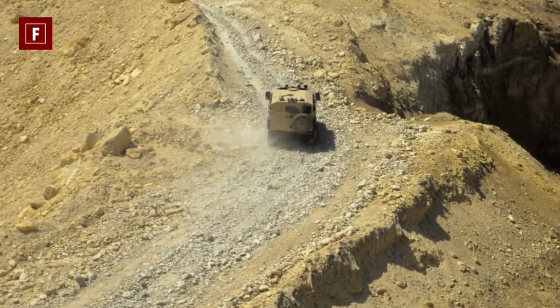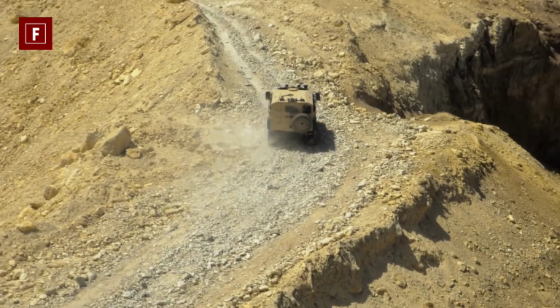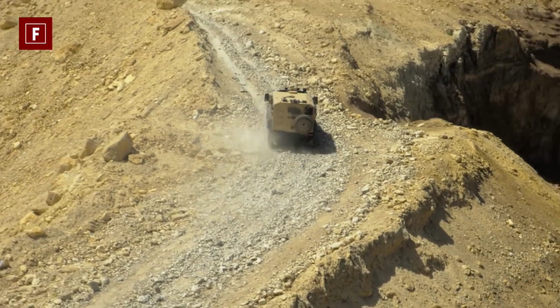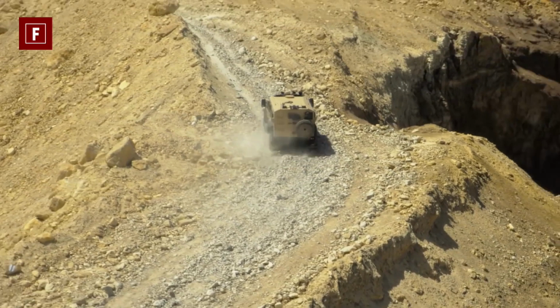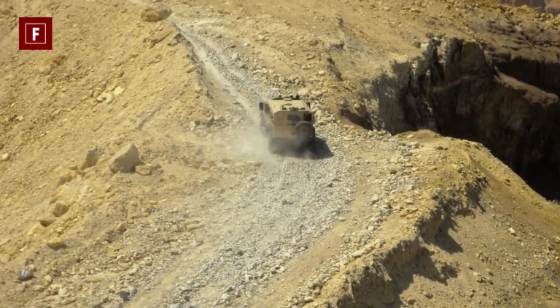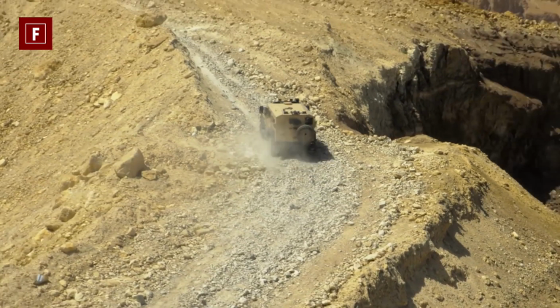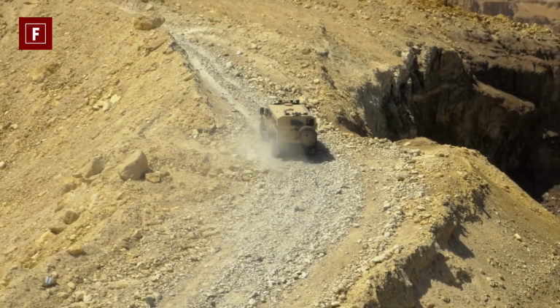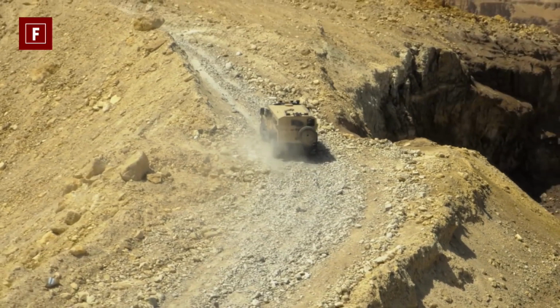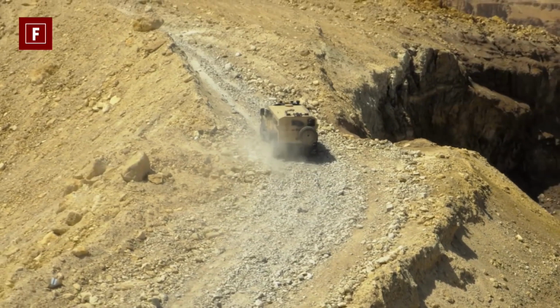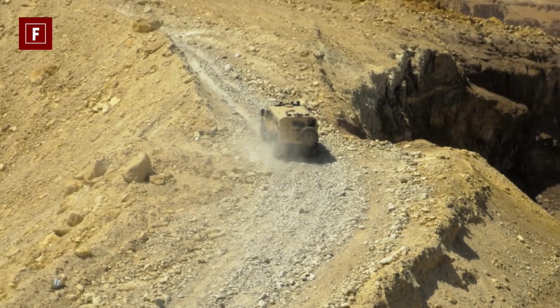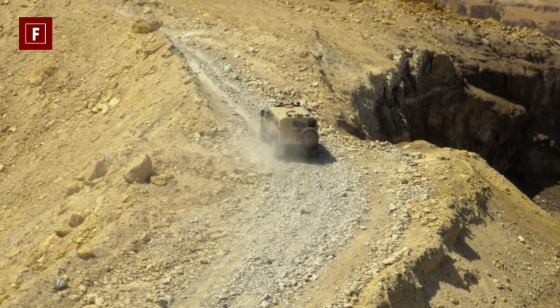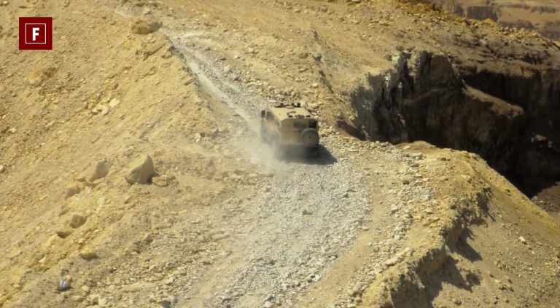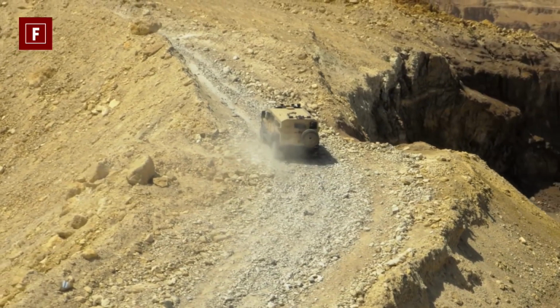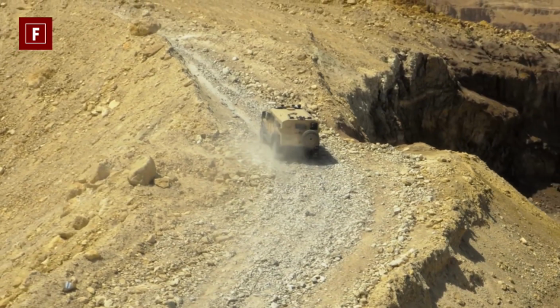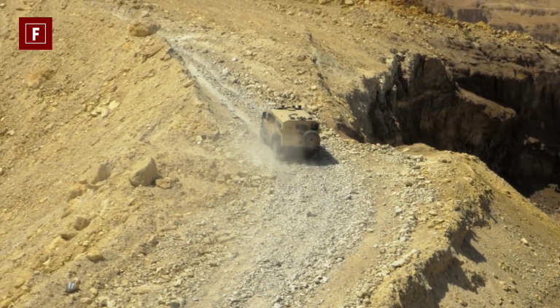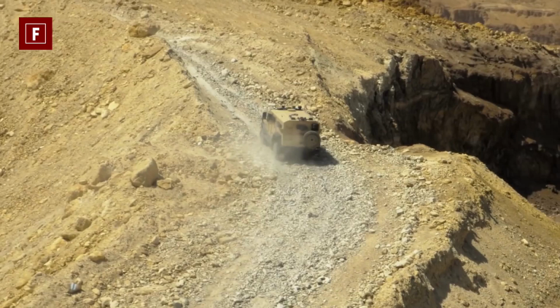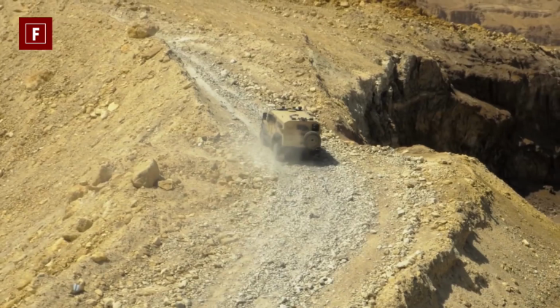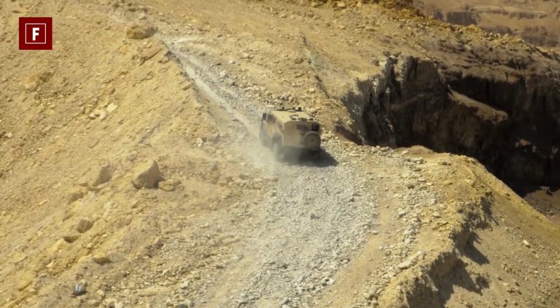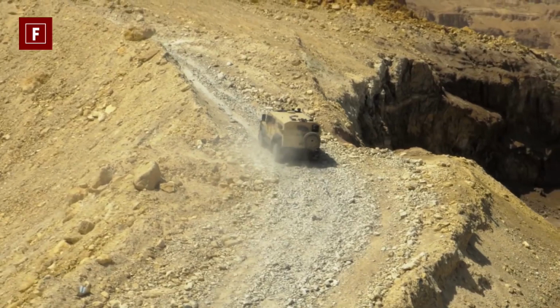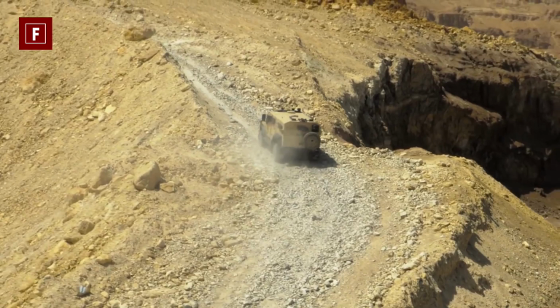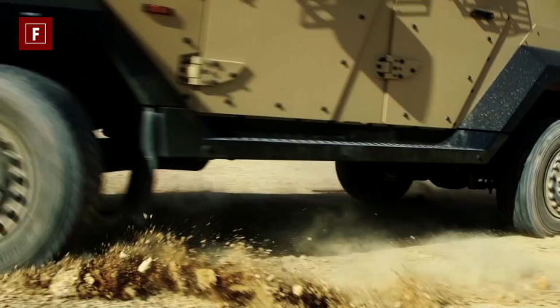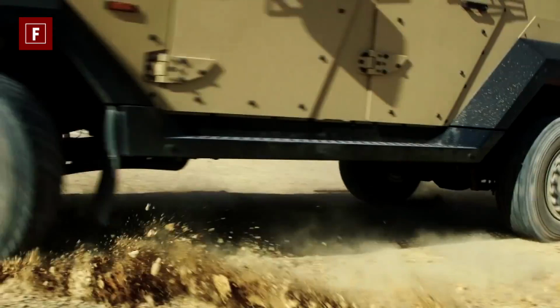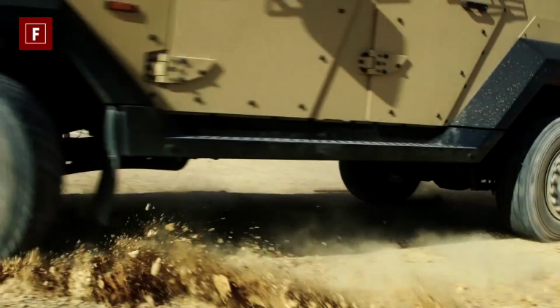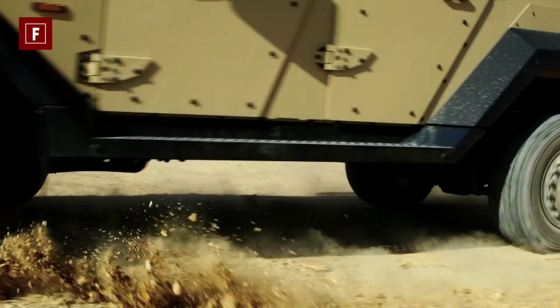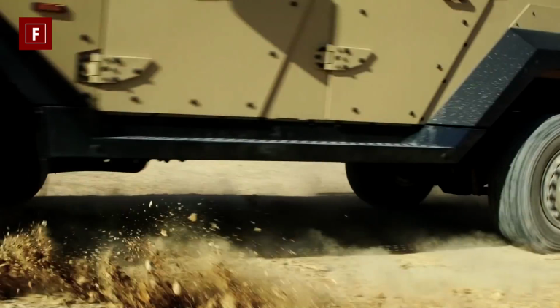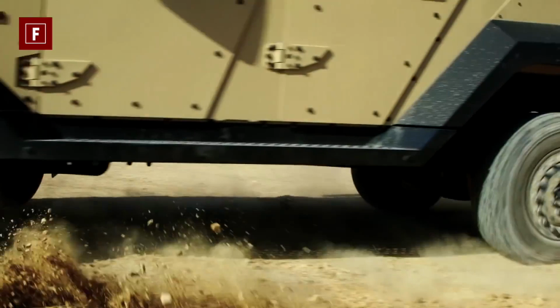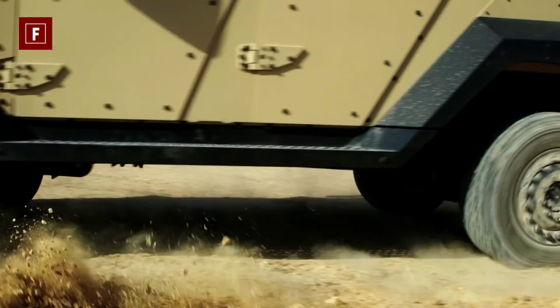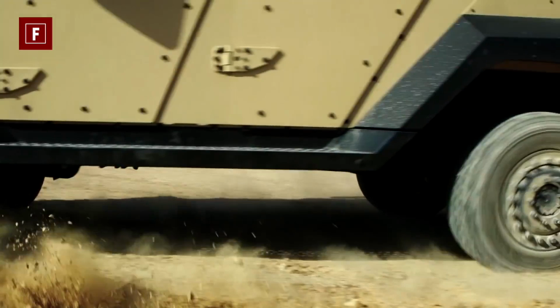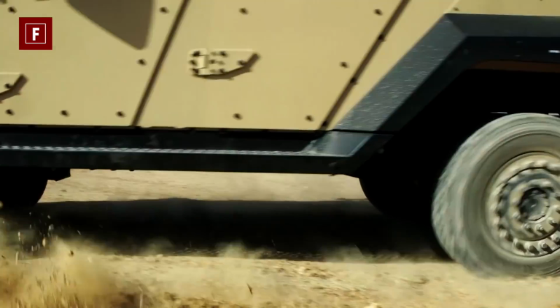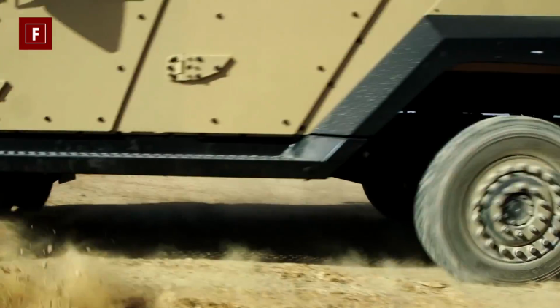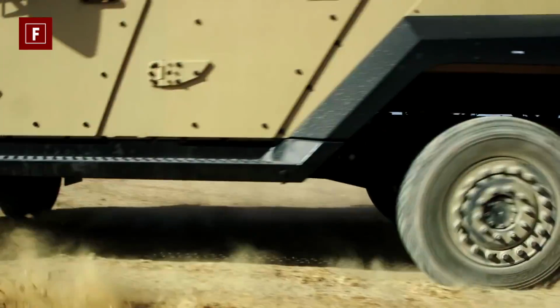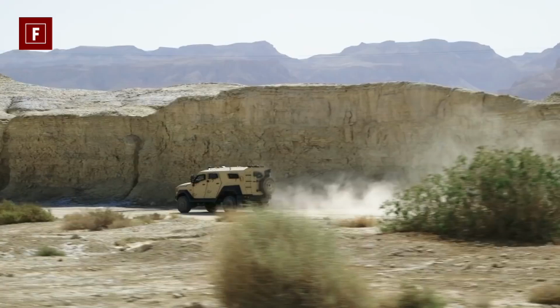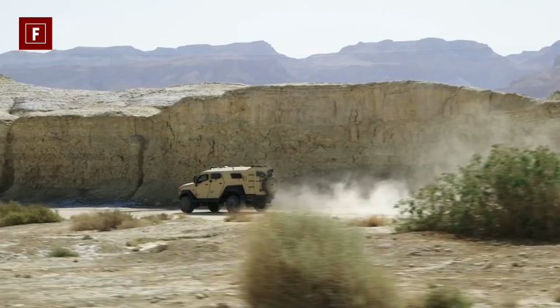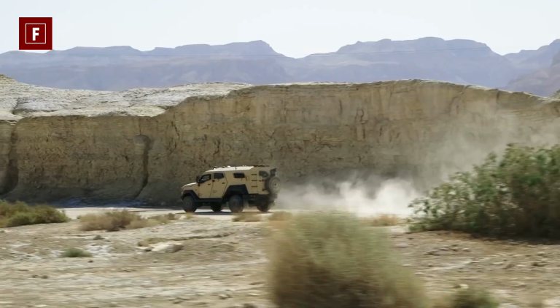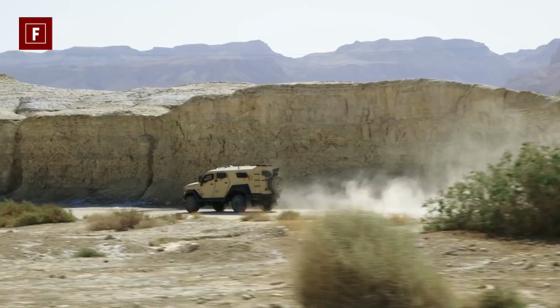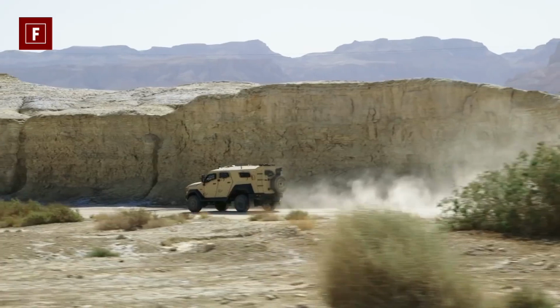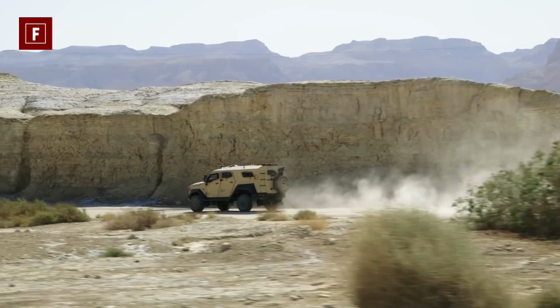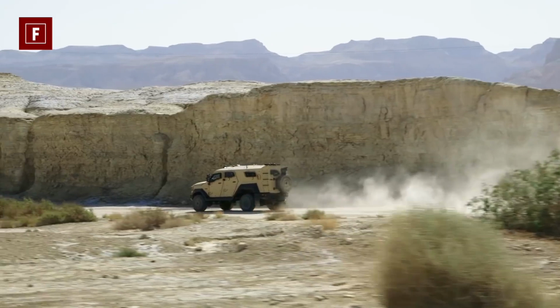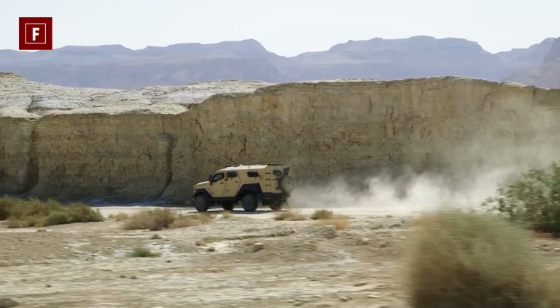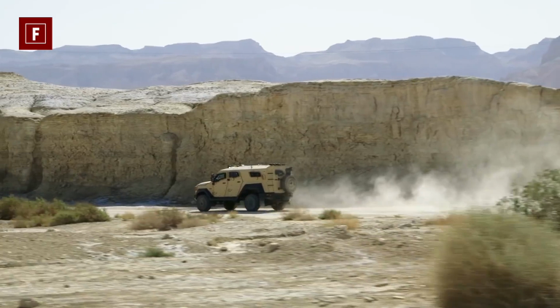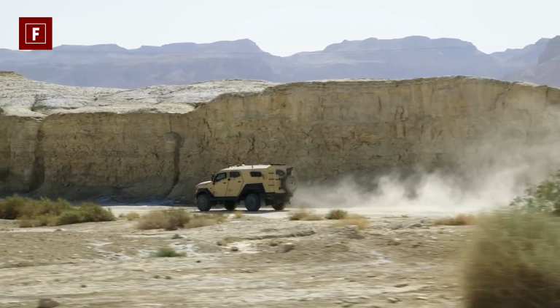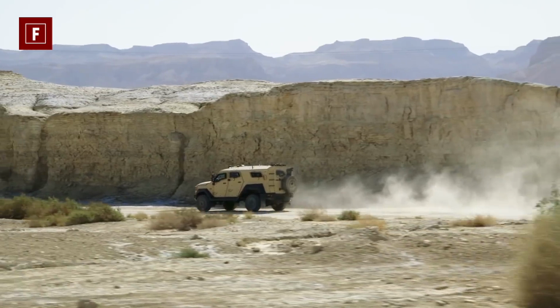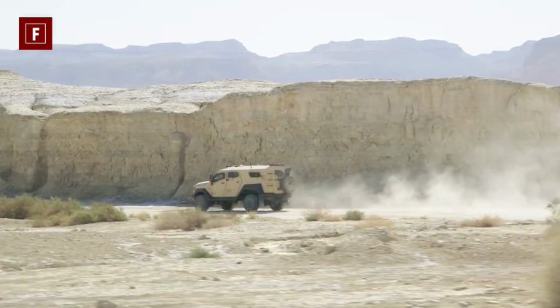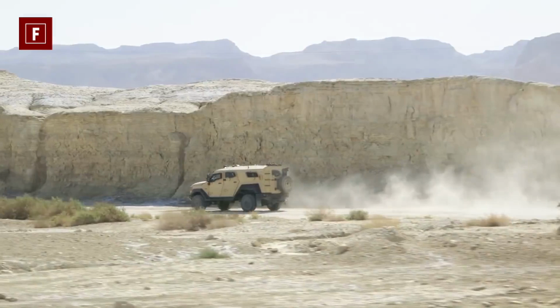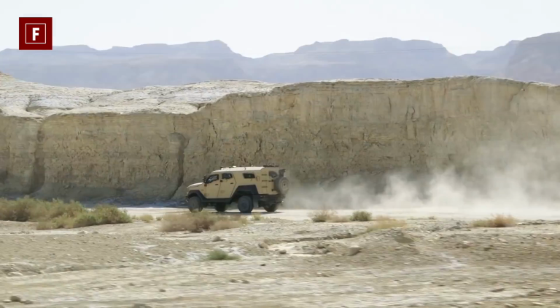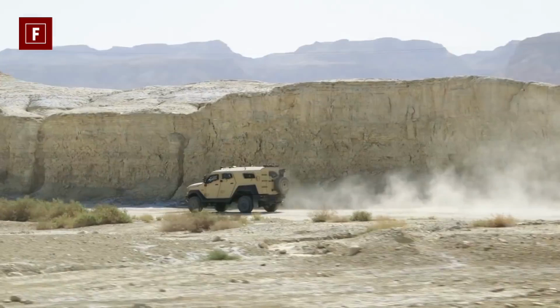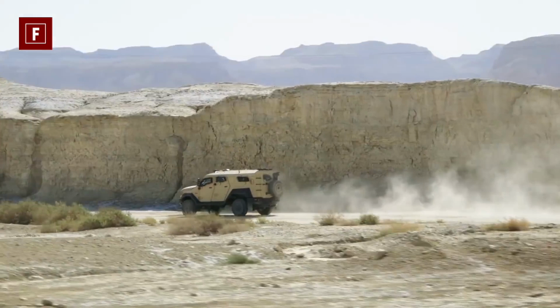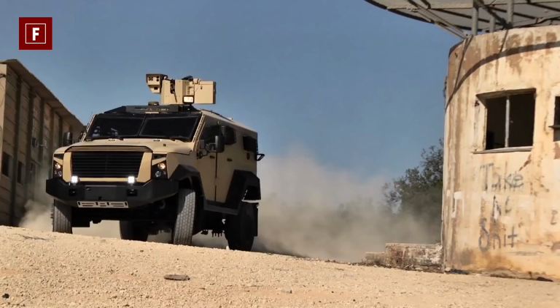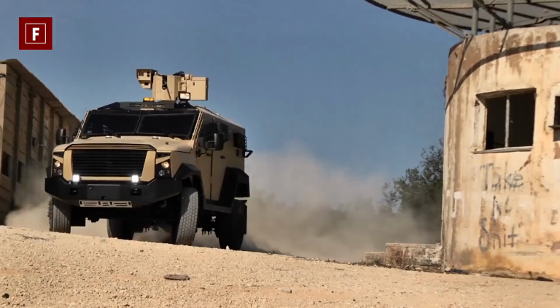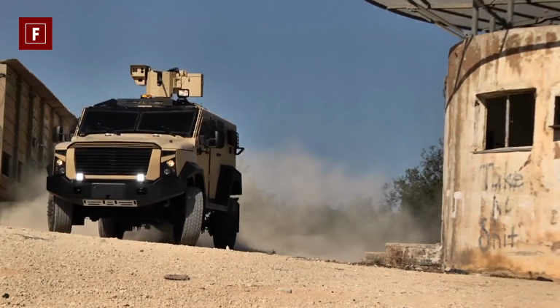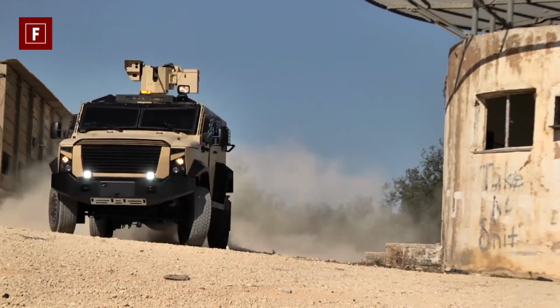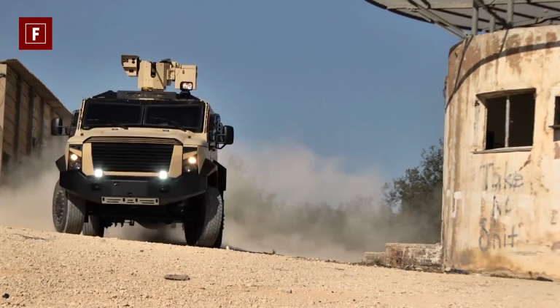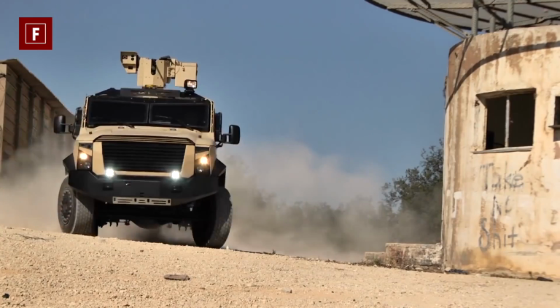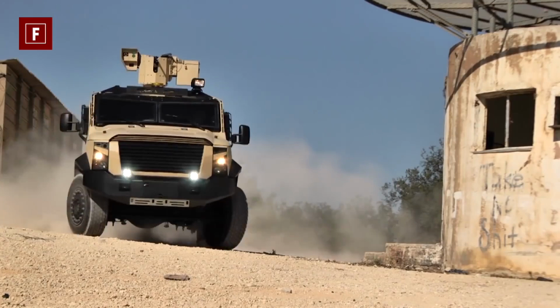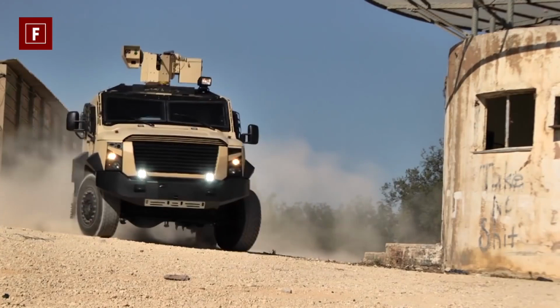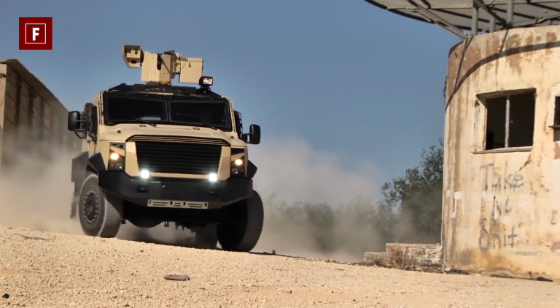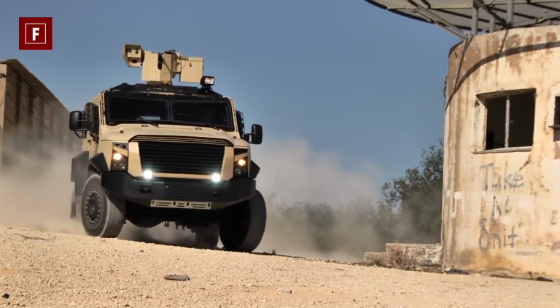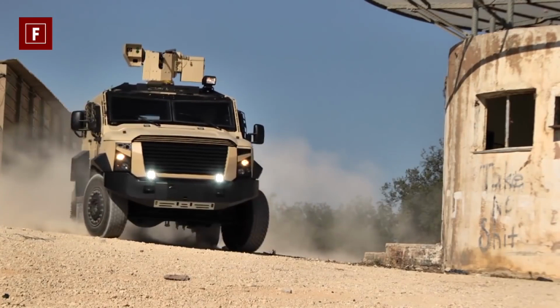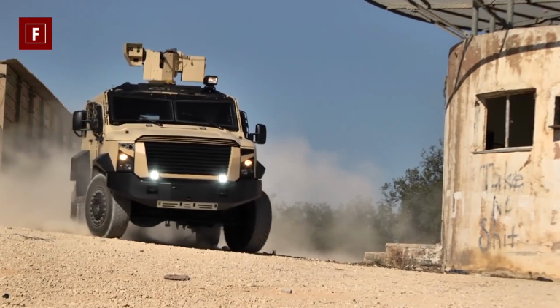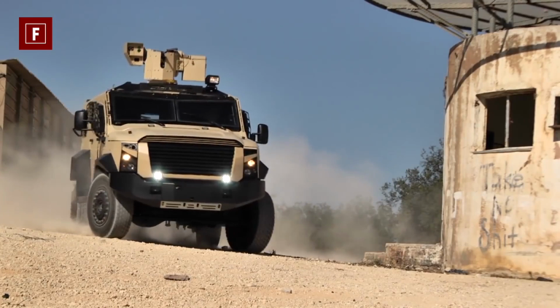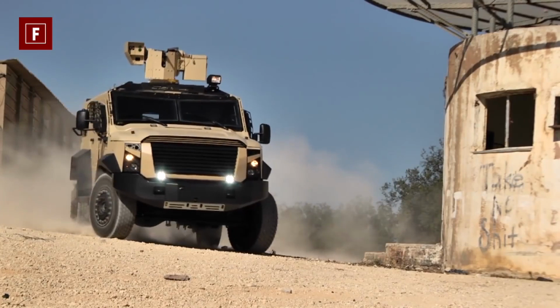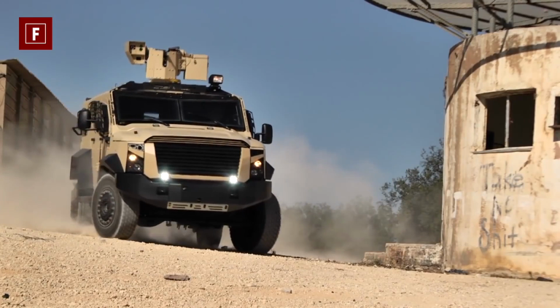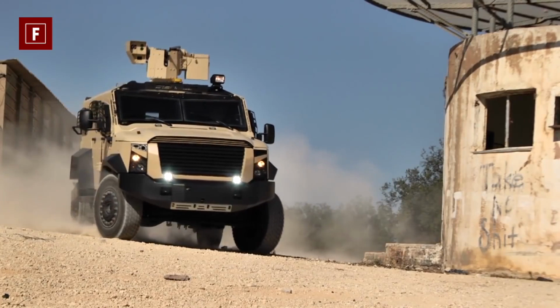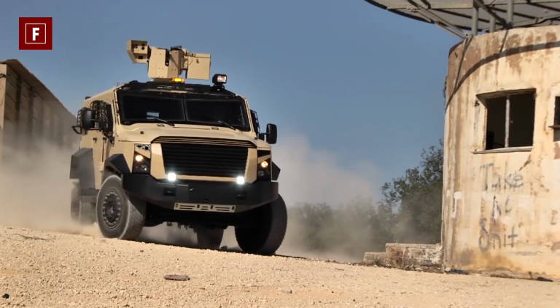Sandcat has a narrow turning radius which provides speed, rapid turns in confined spaces, and maneuverability.